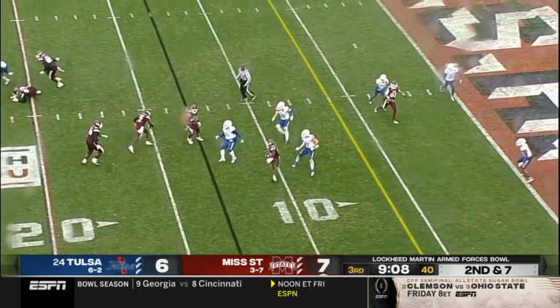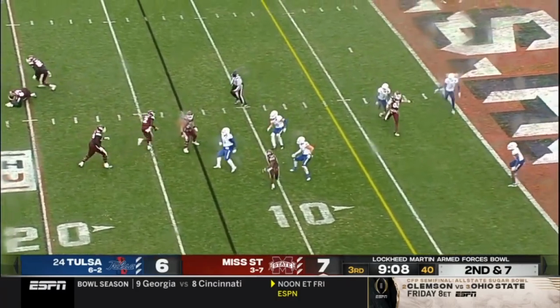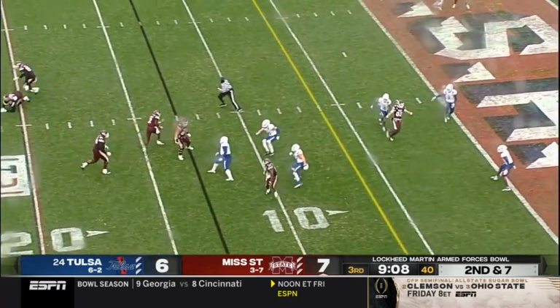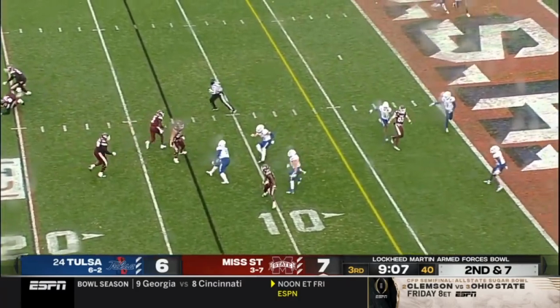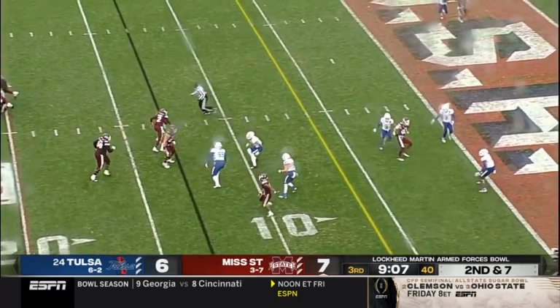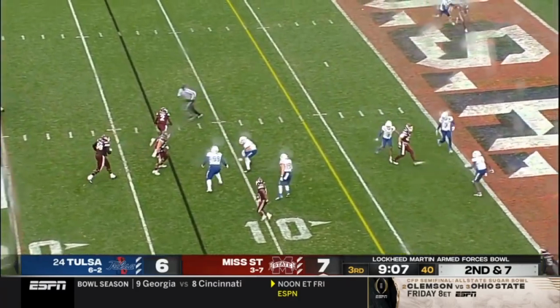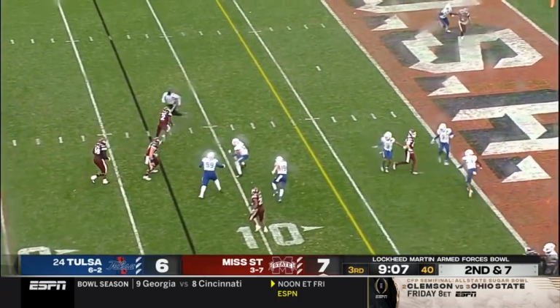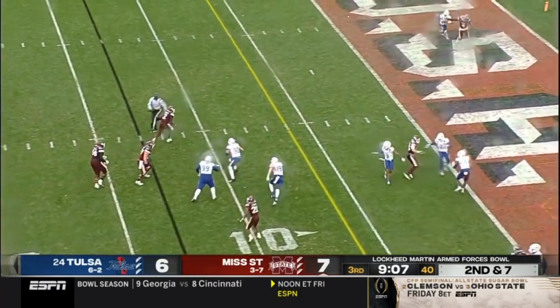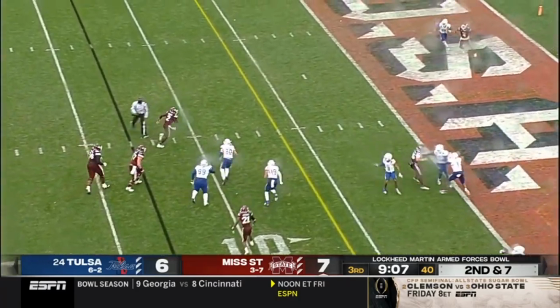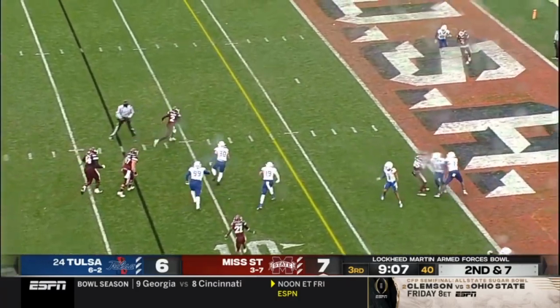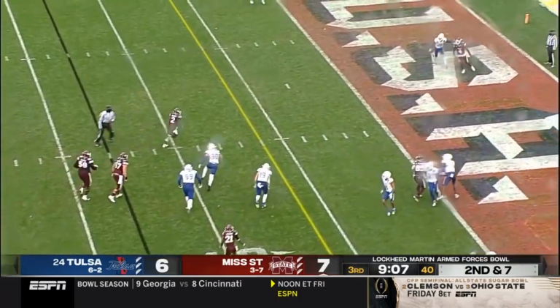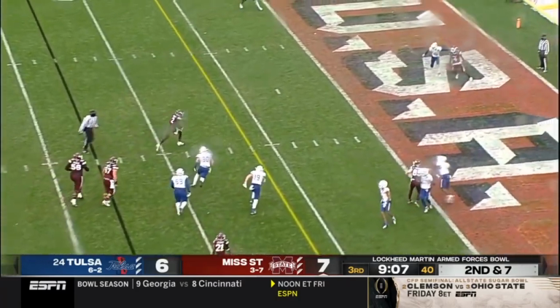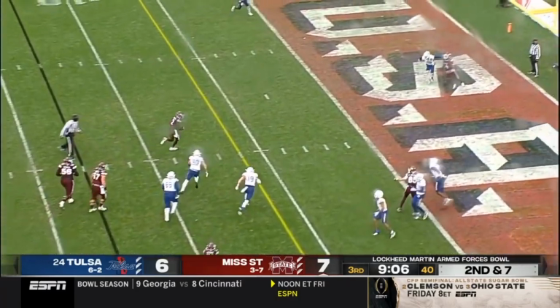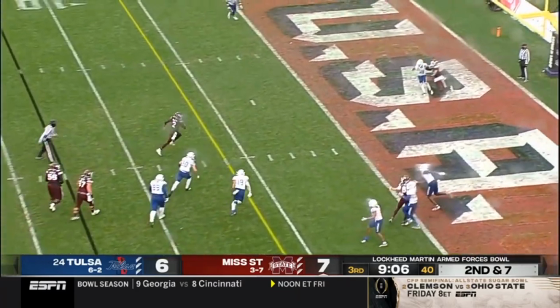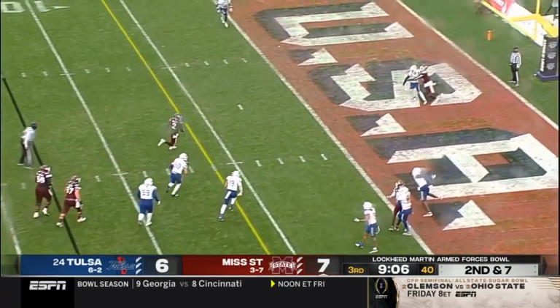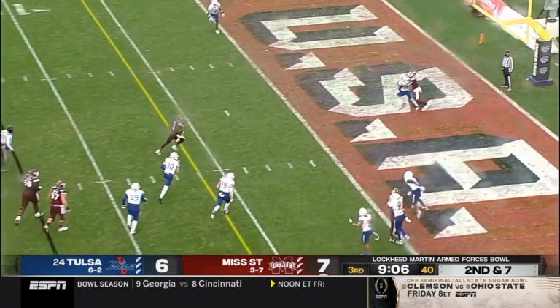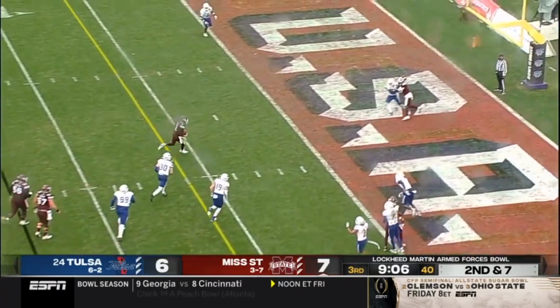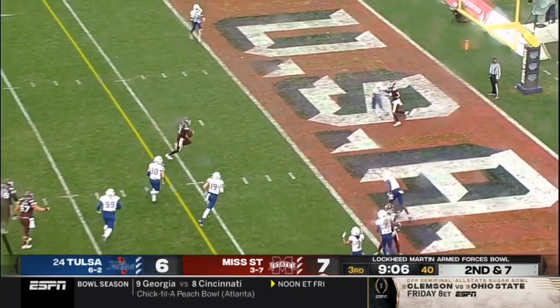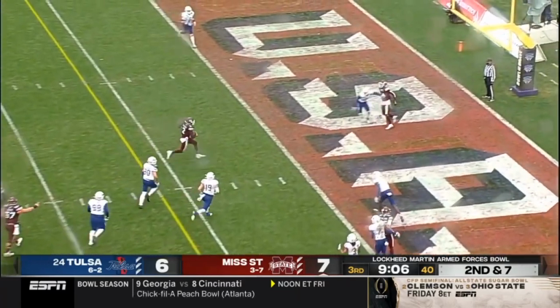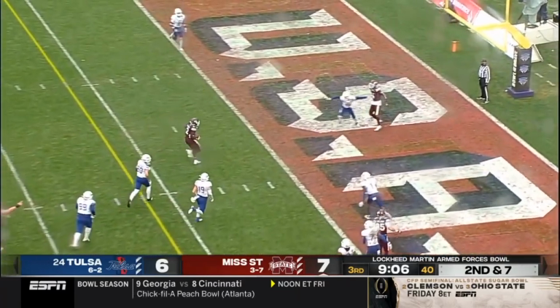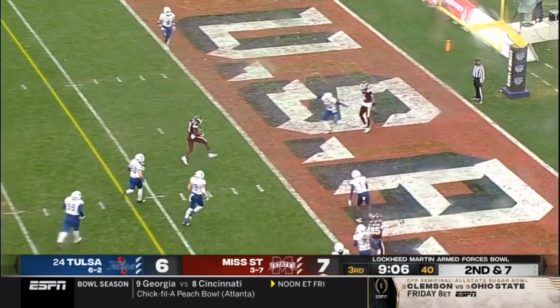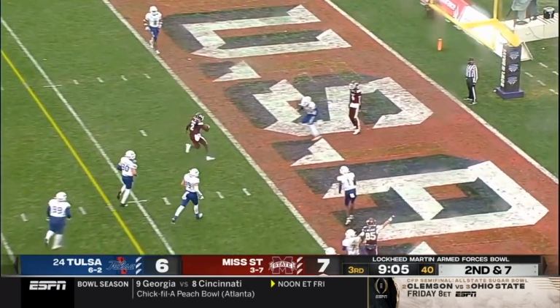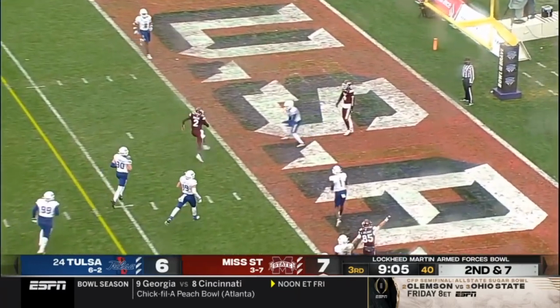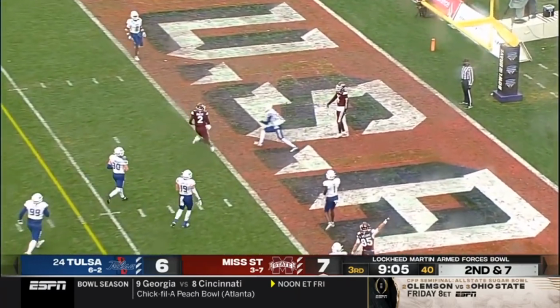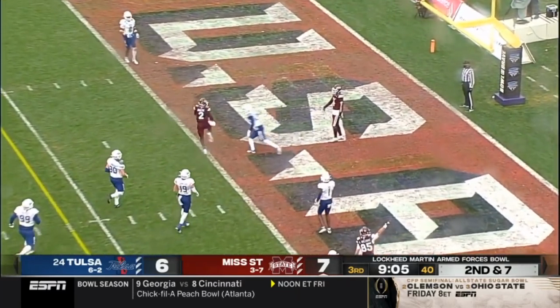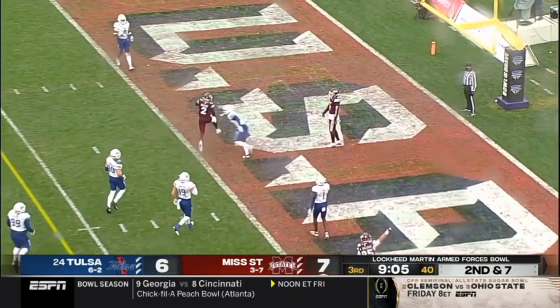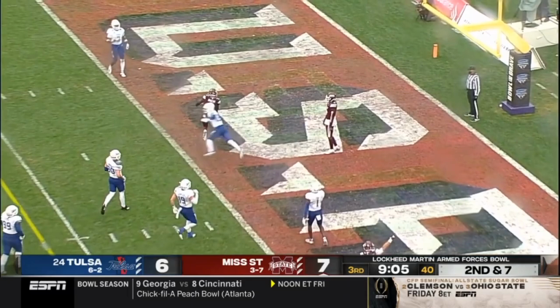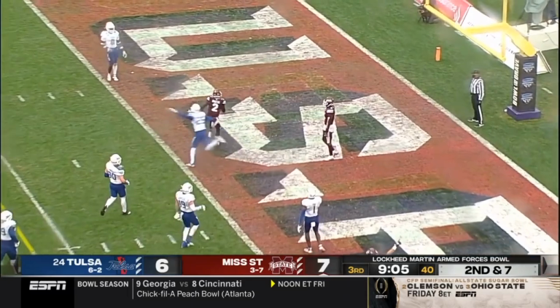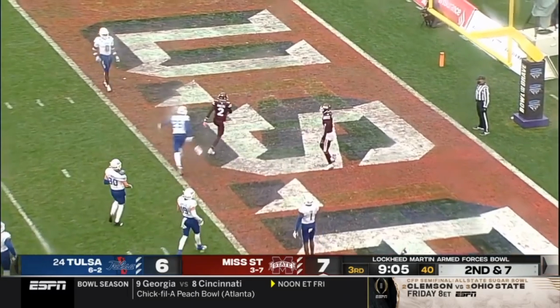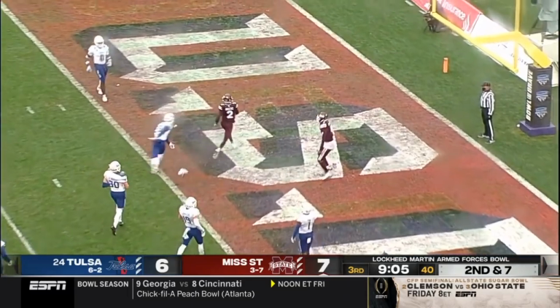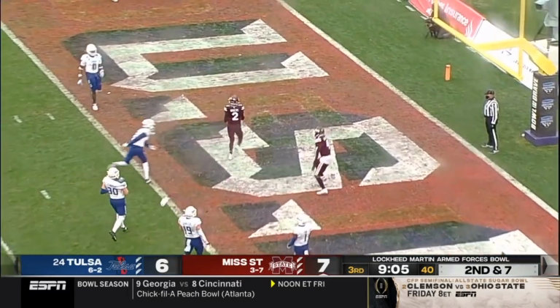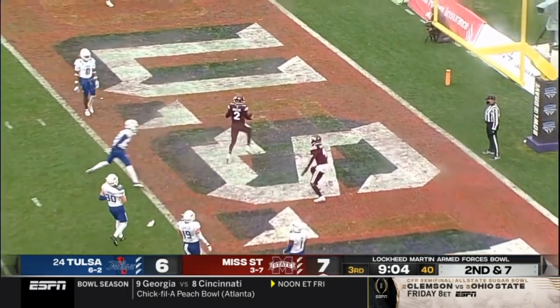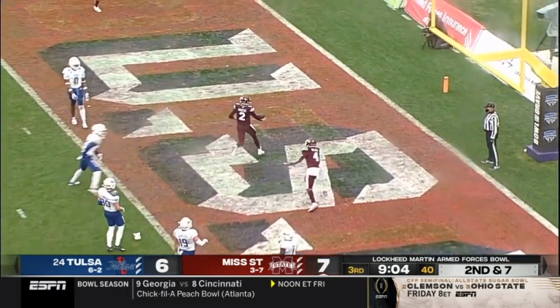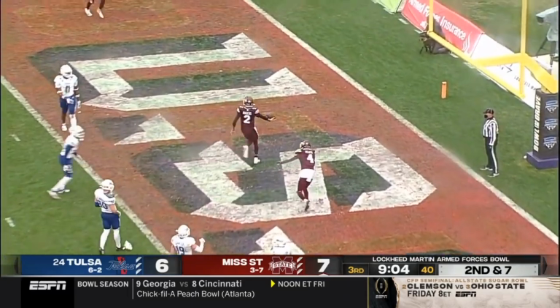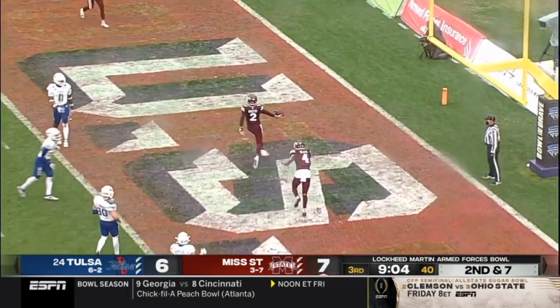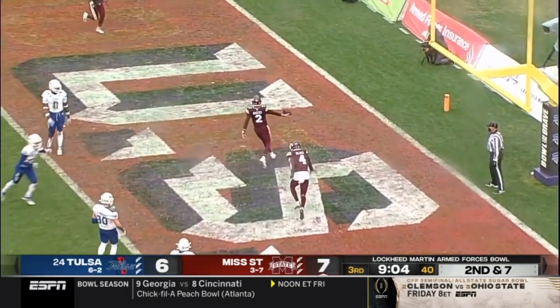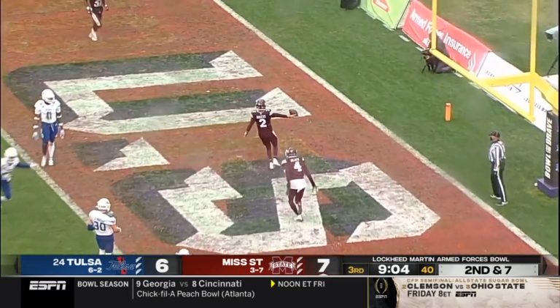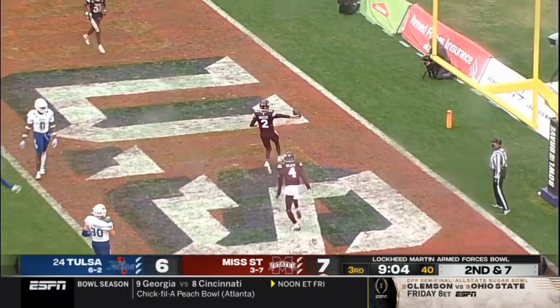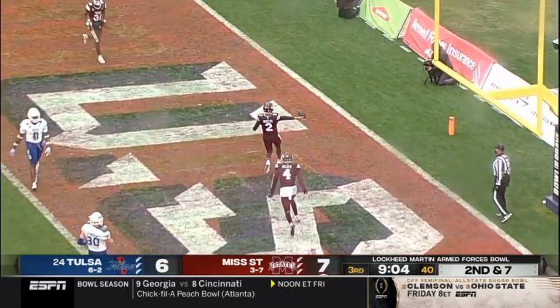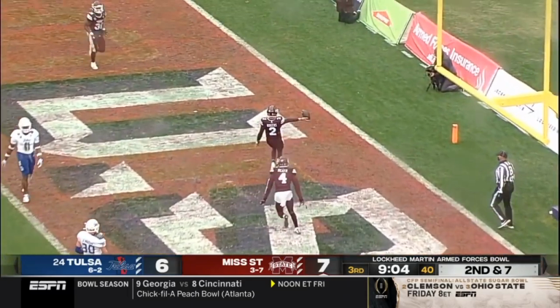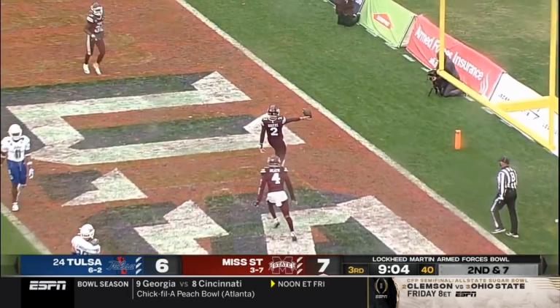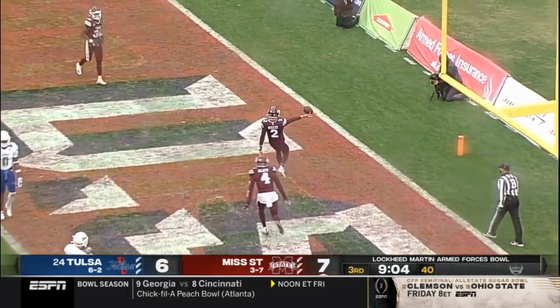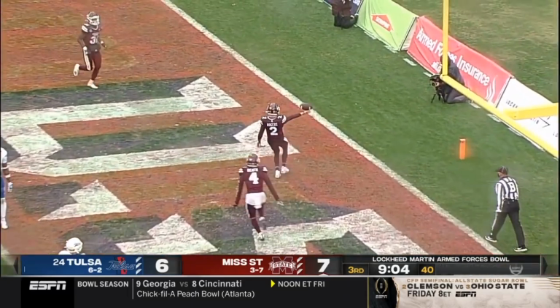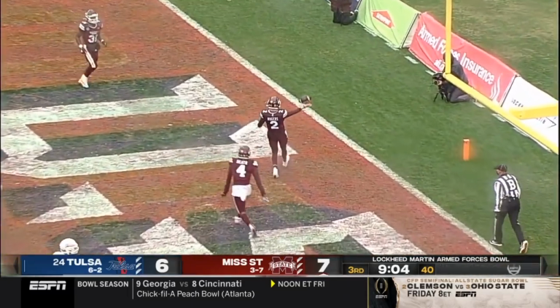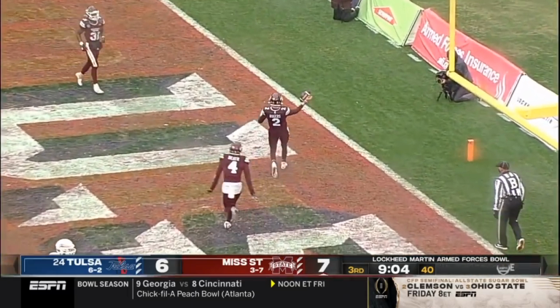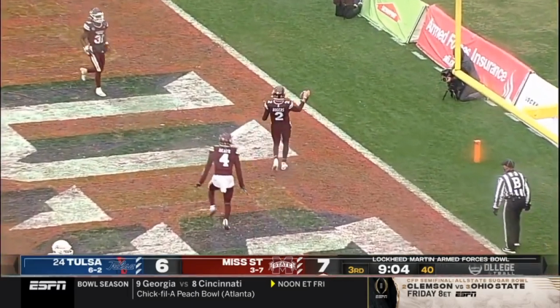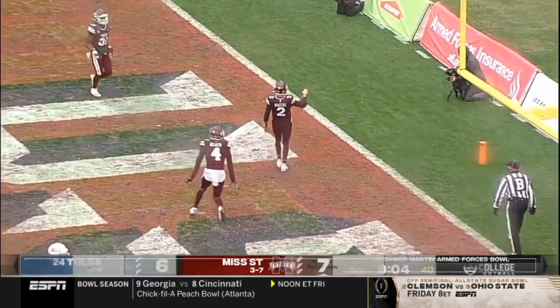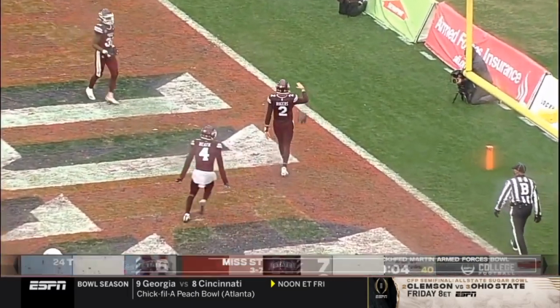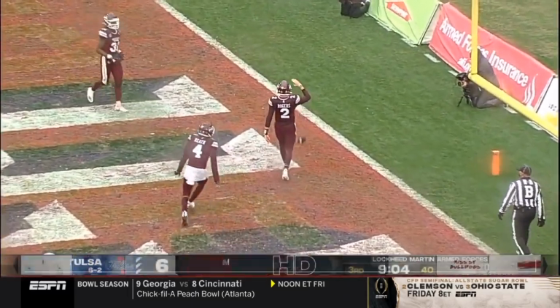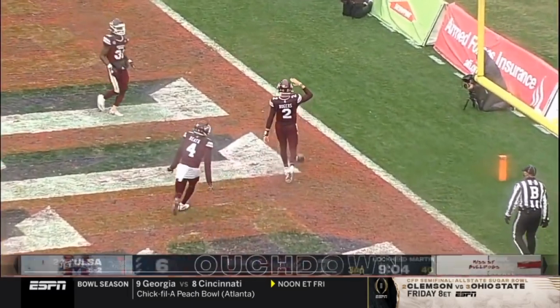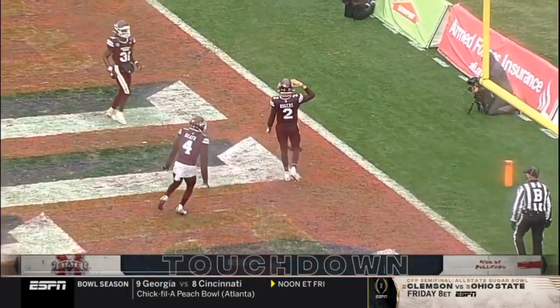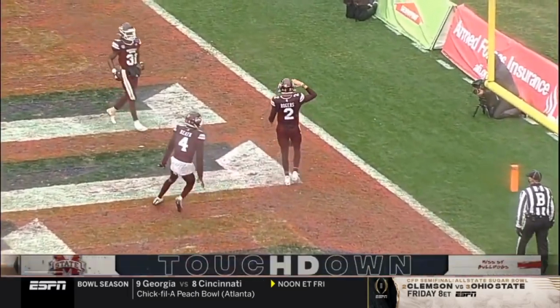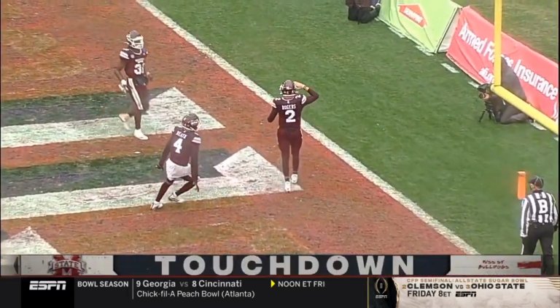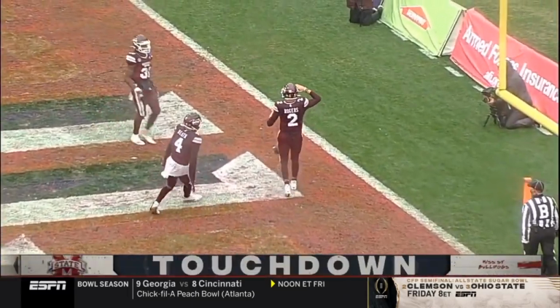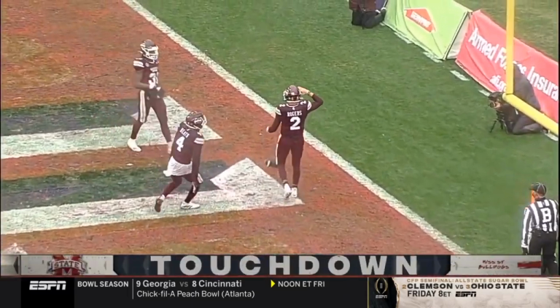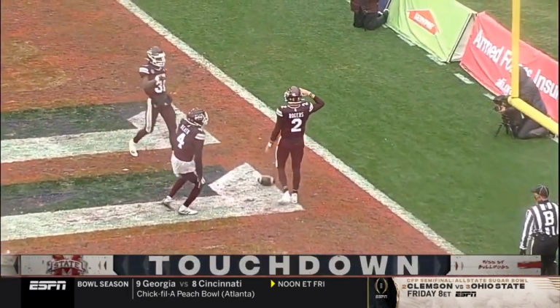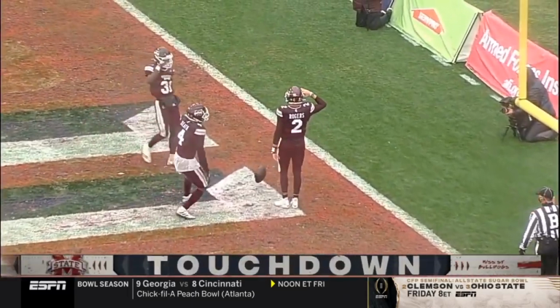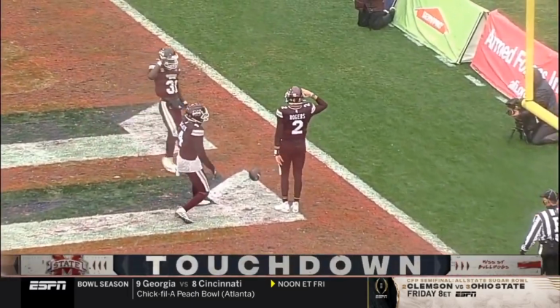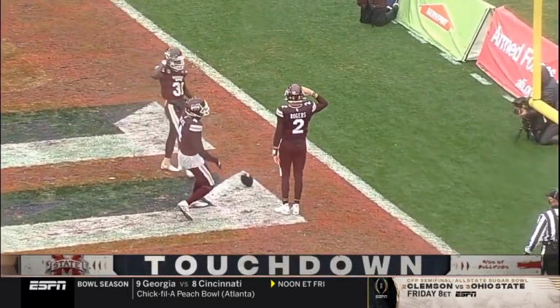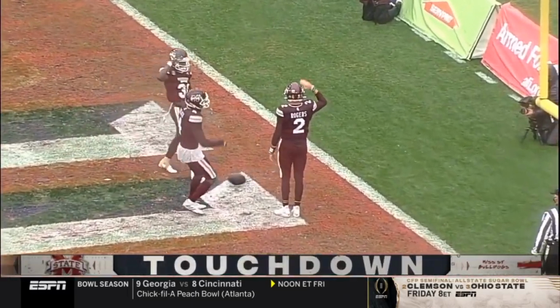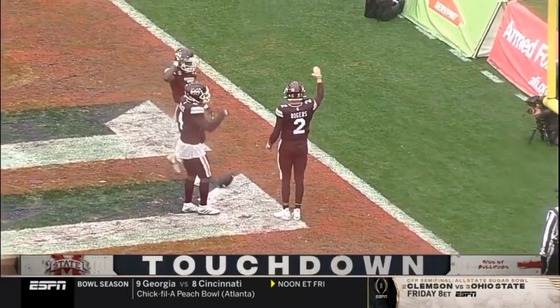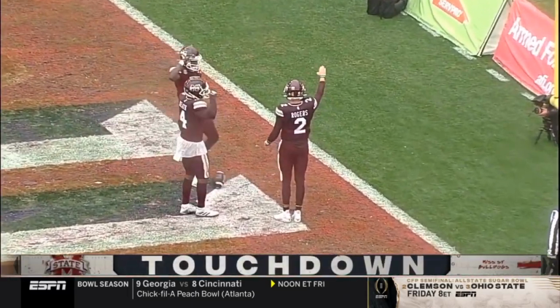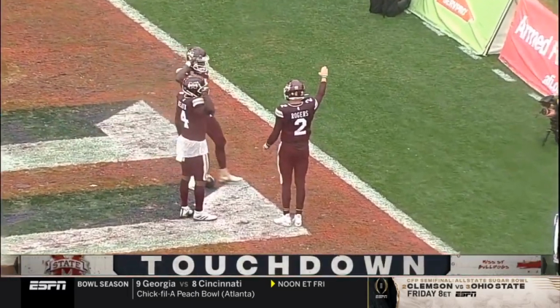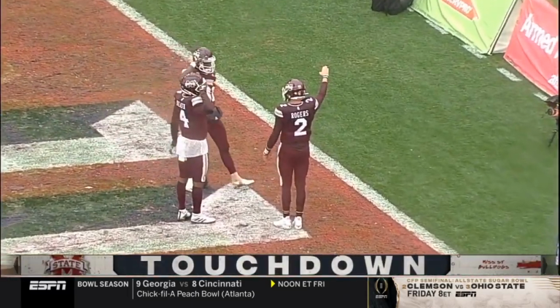Rodgers still looking upfield, now he'll run it — can he get to the end zone? Yes he does. Touchdown Mississippi State!